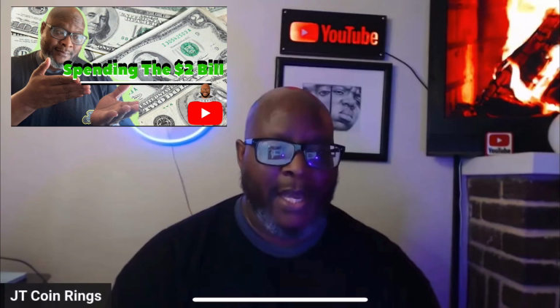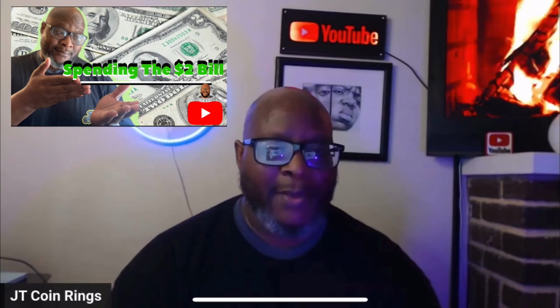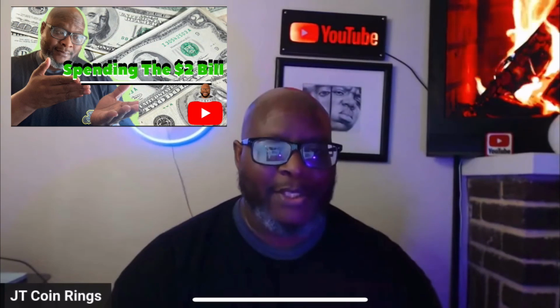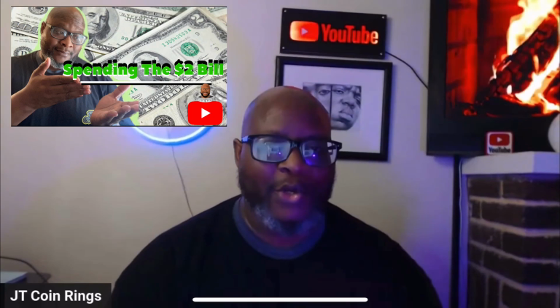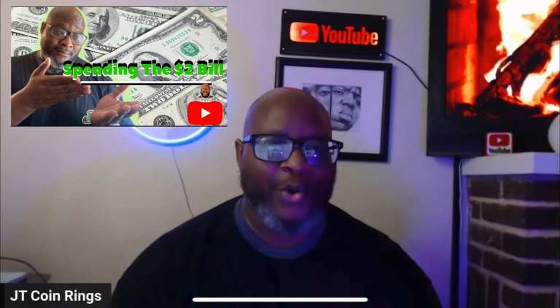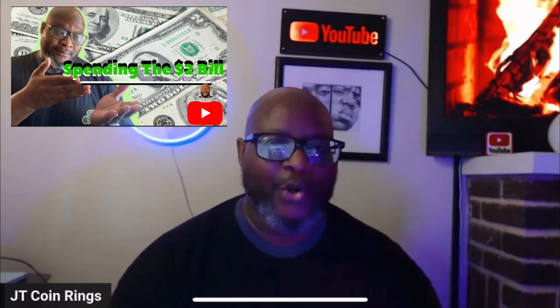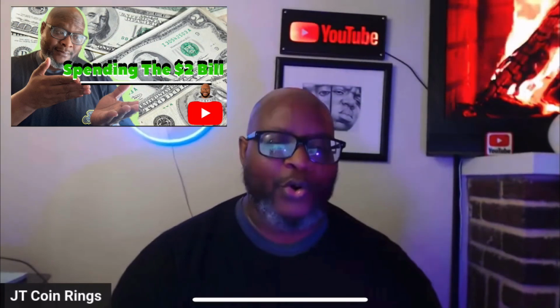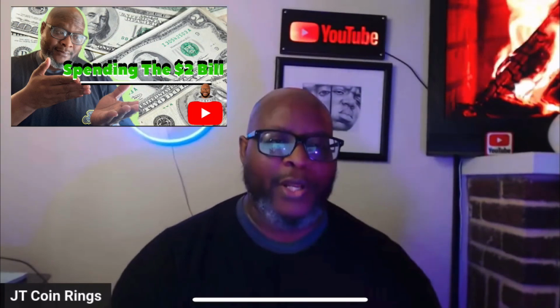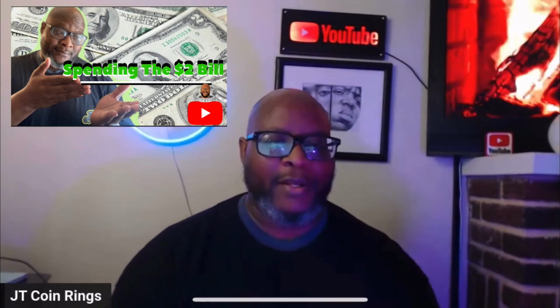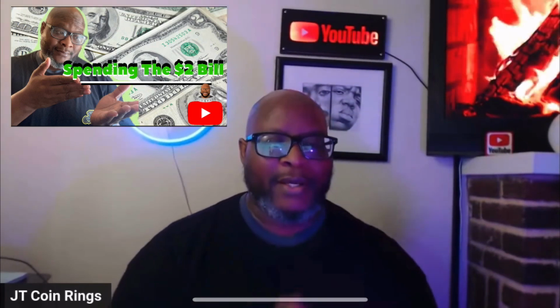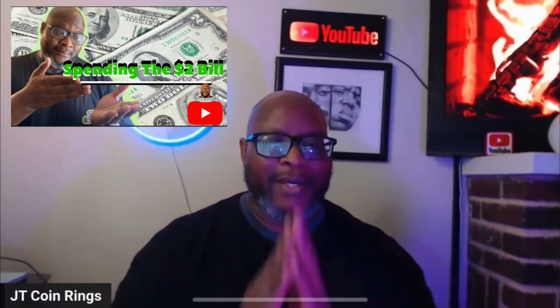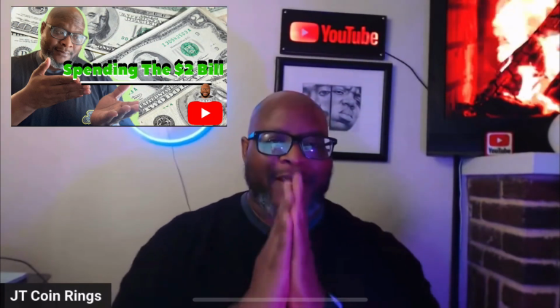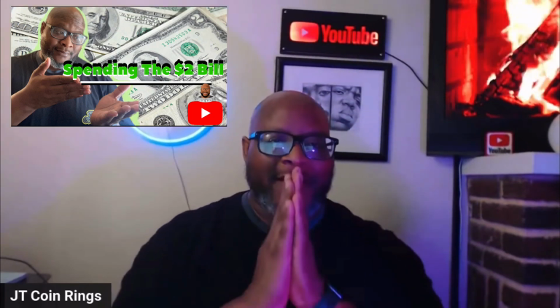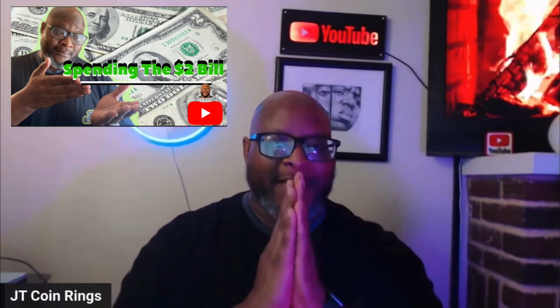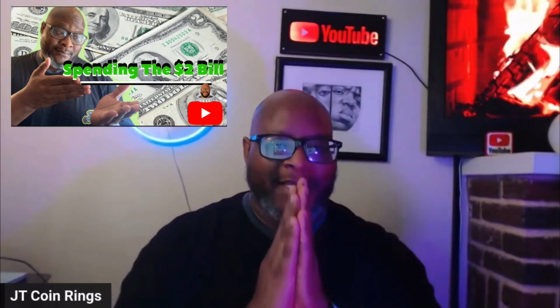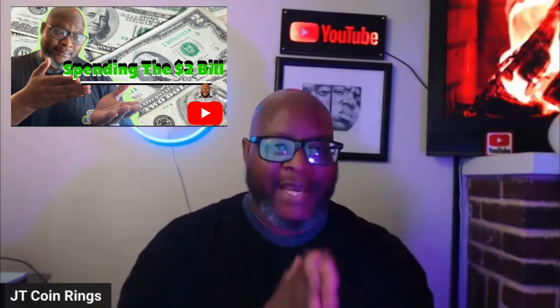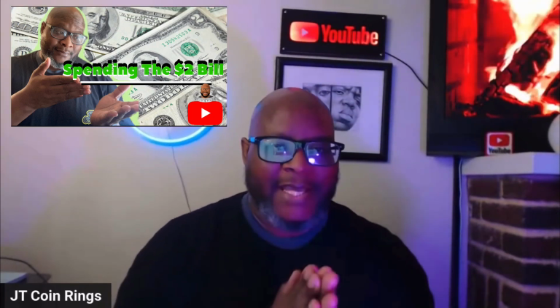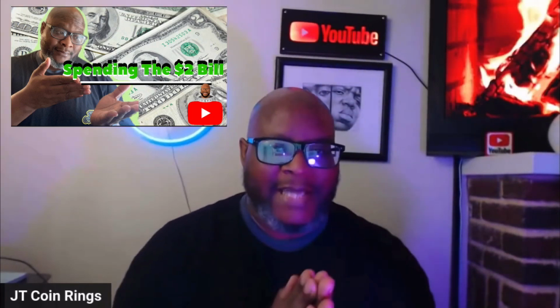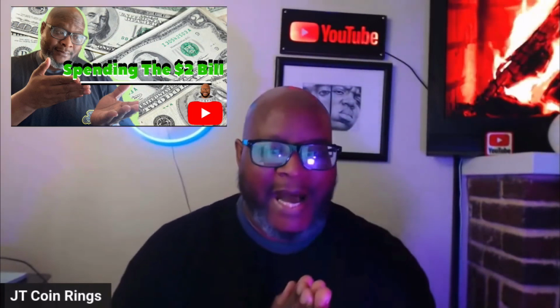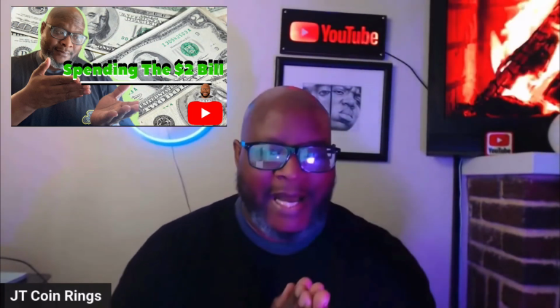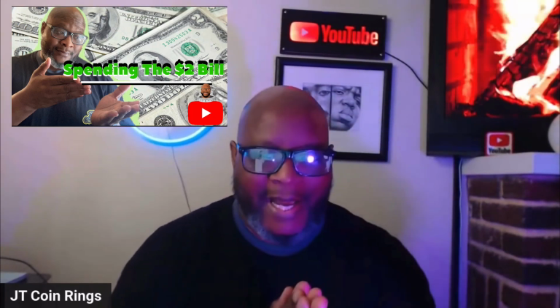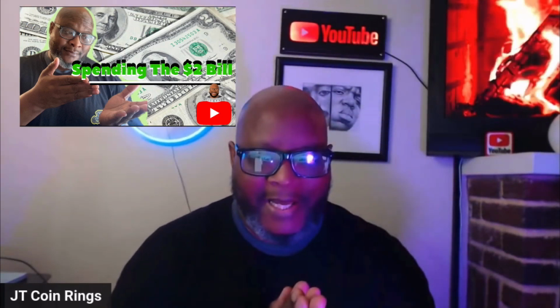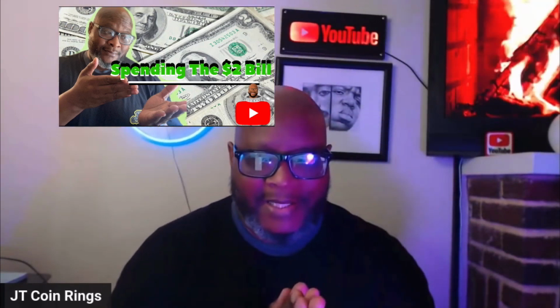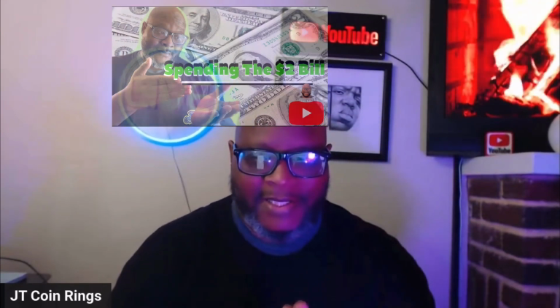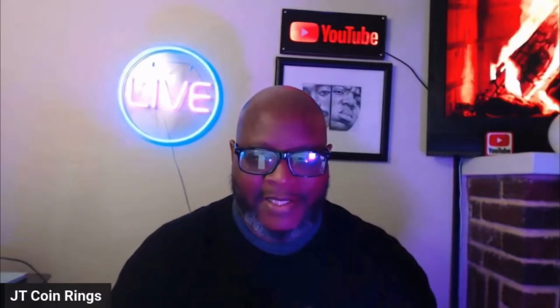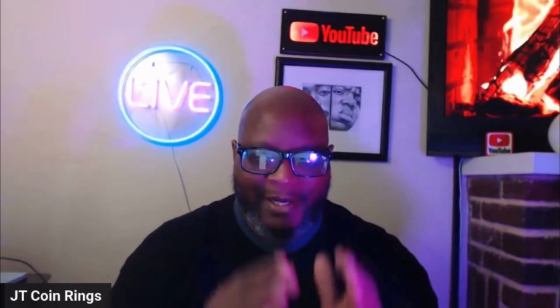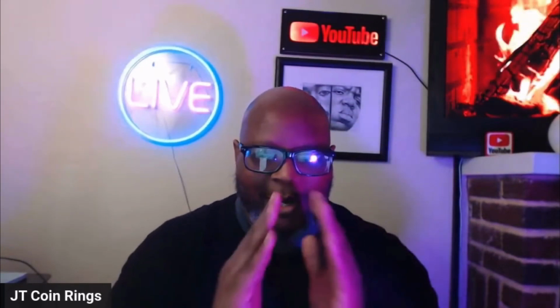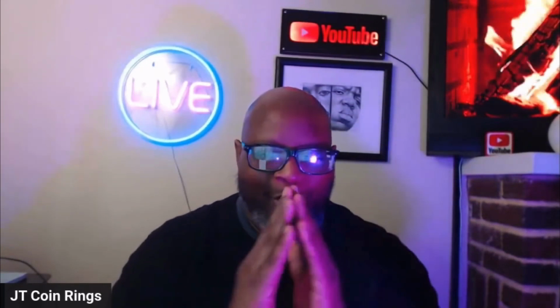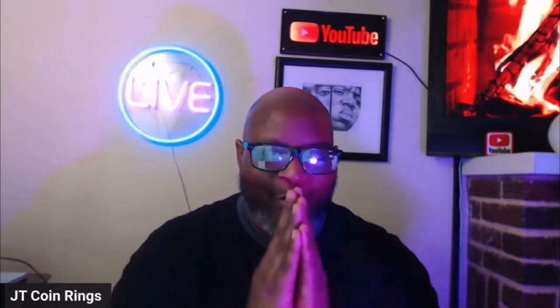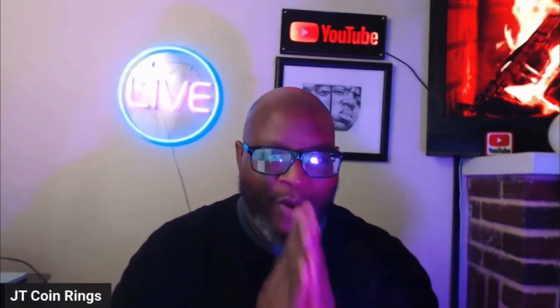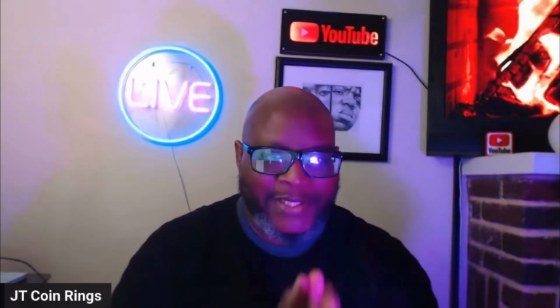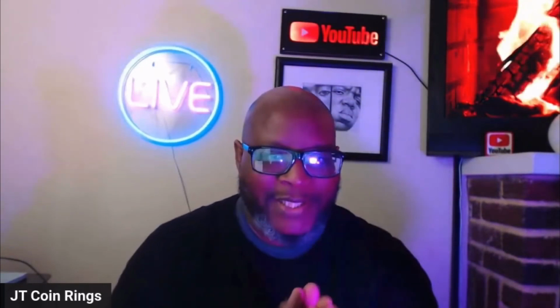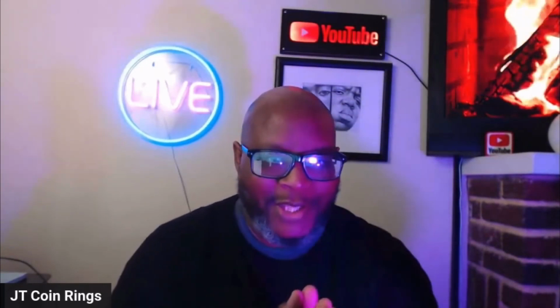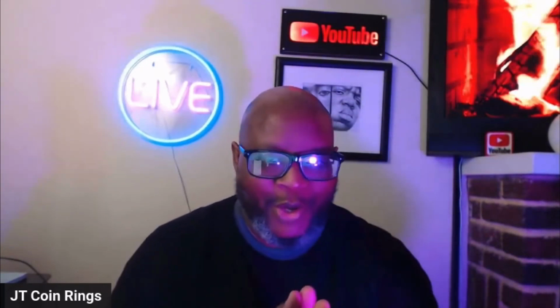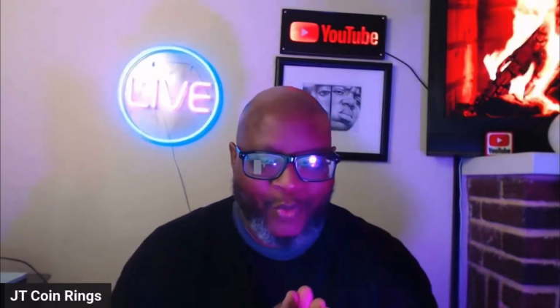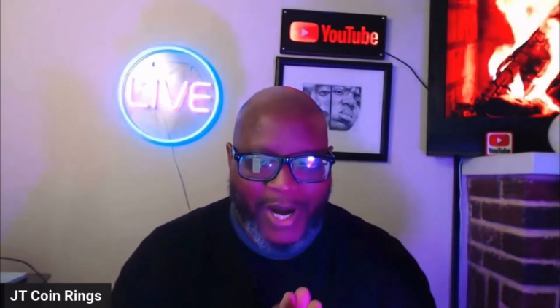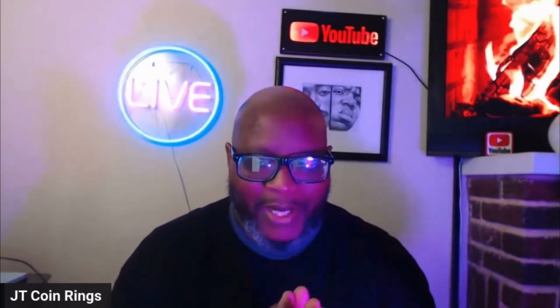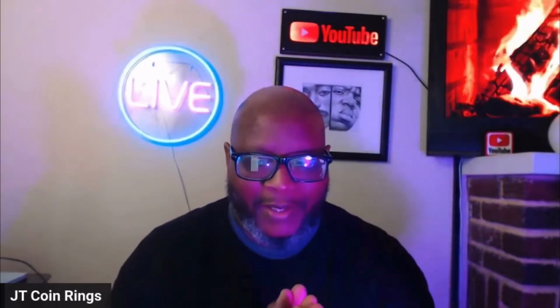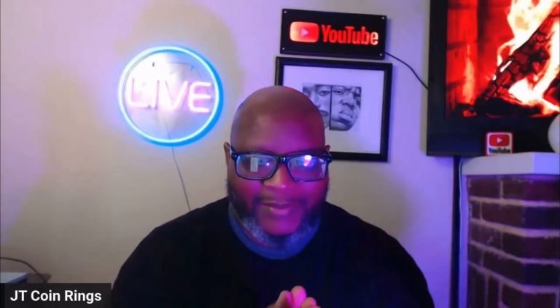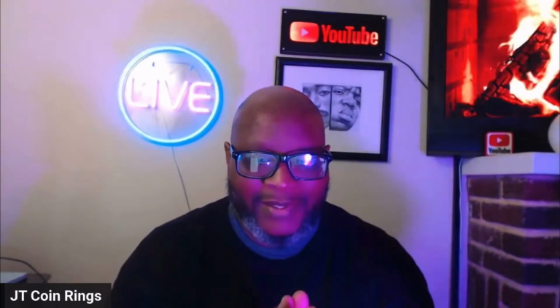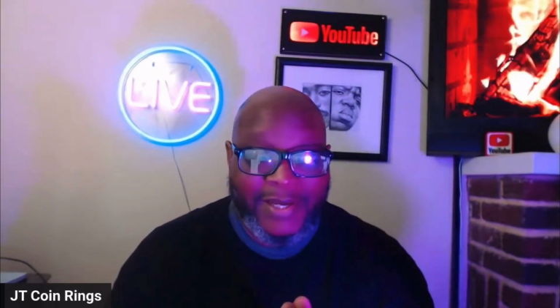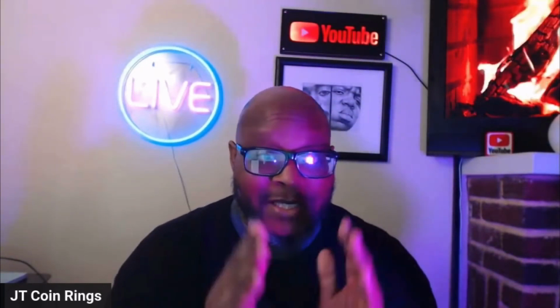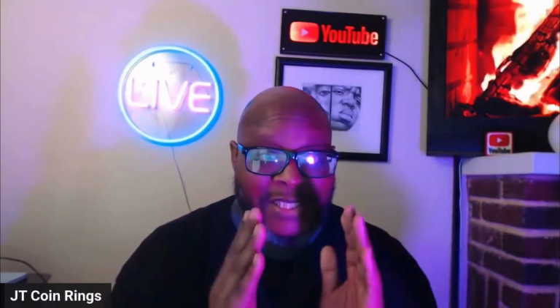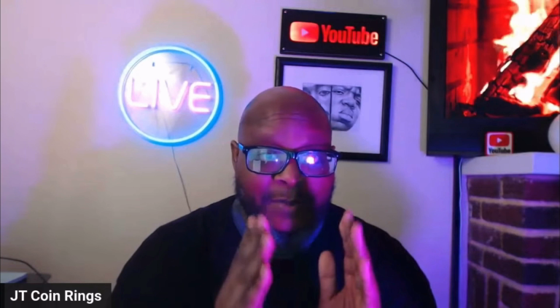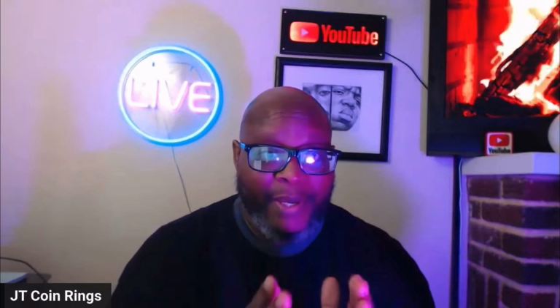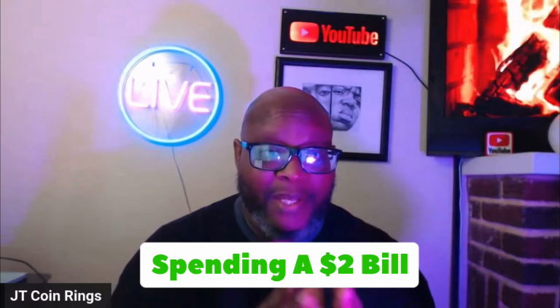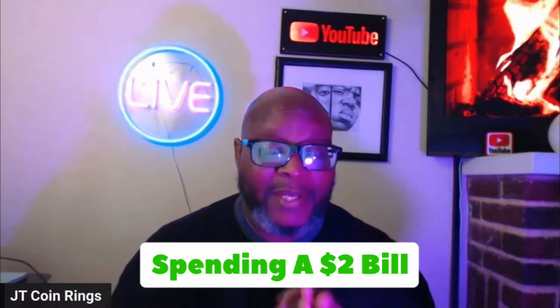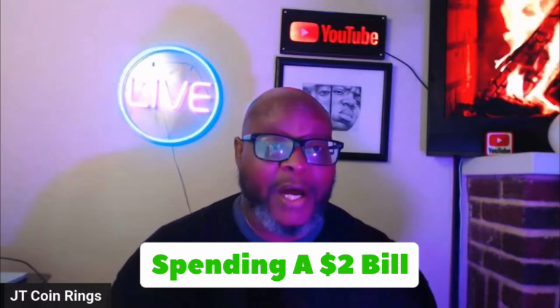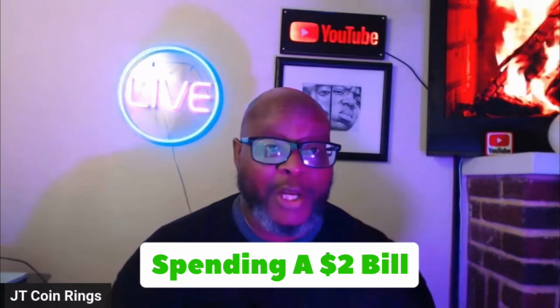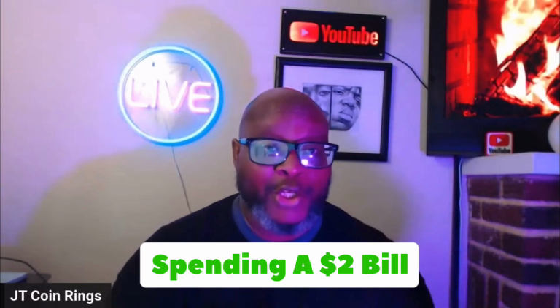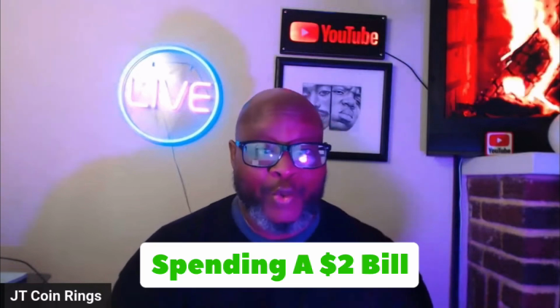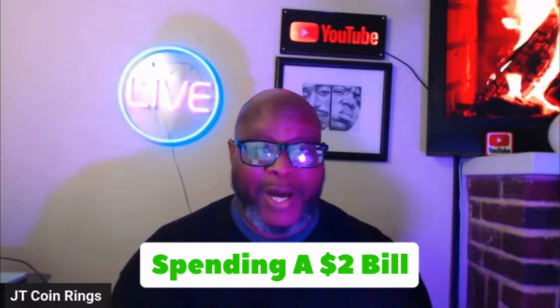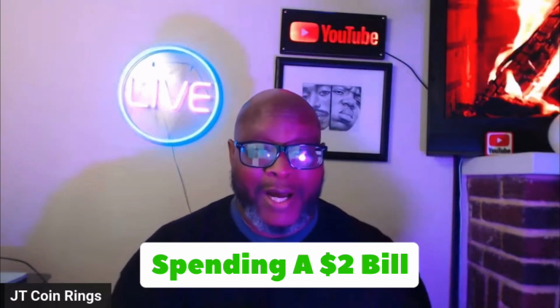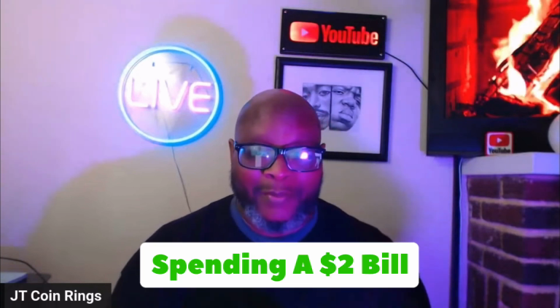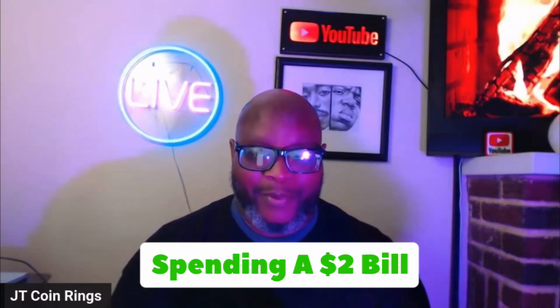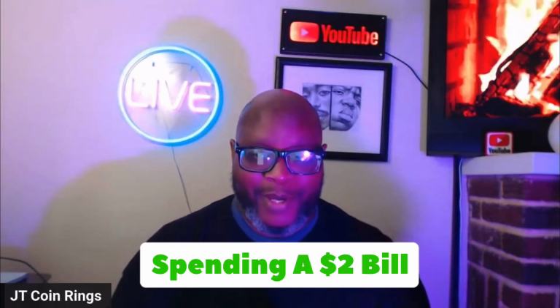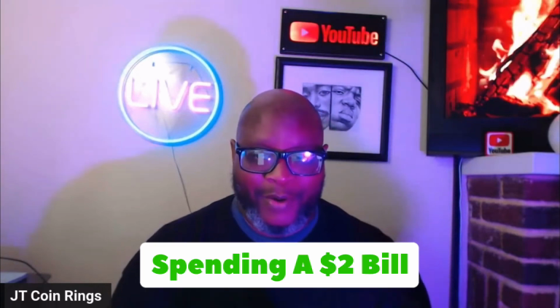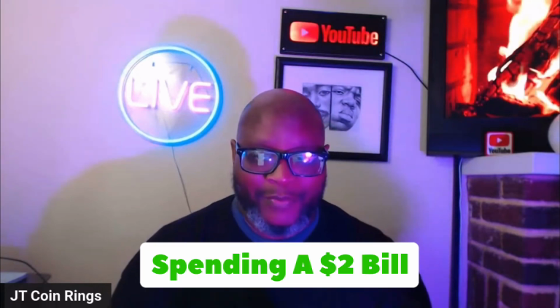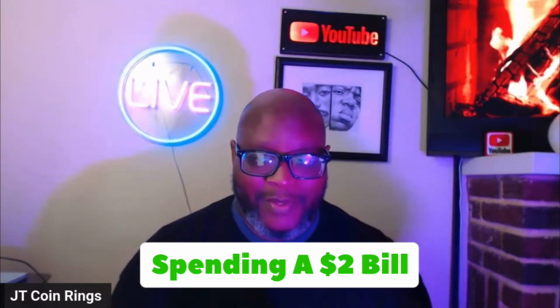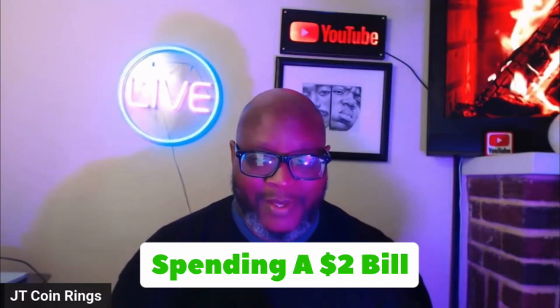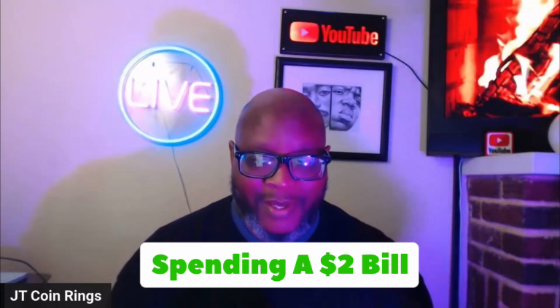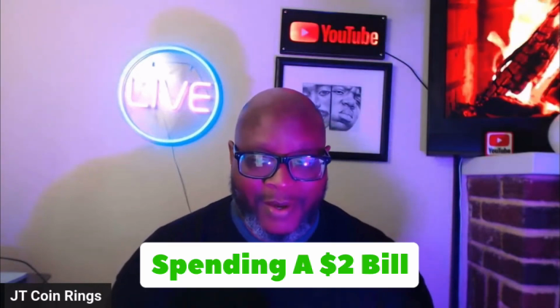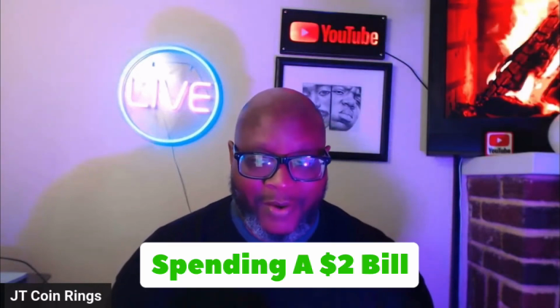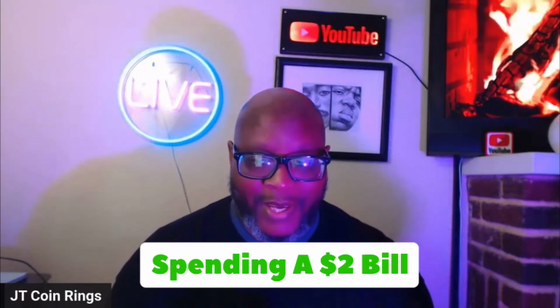Hey, what's going on? Today's highlights: what's in your wallet? Spending a $2 bill.